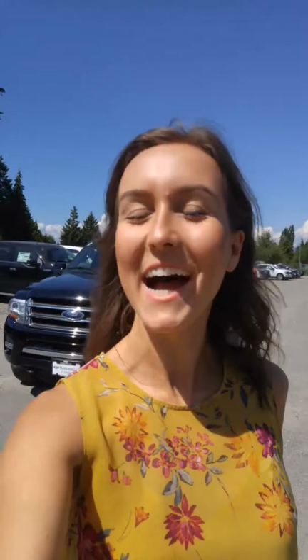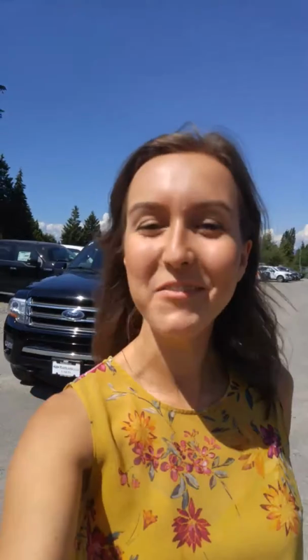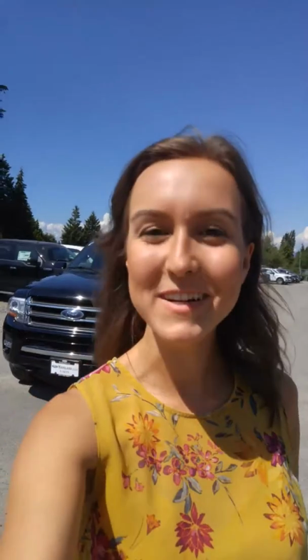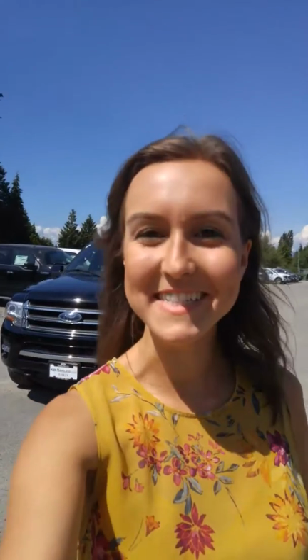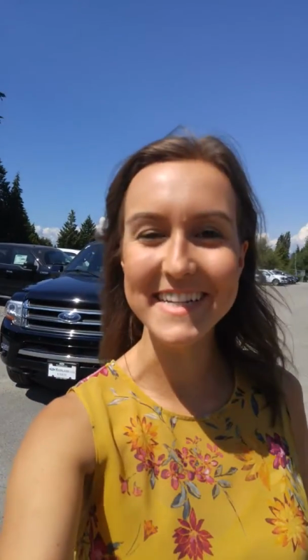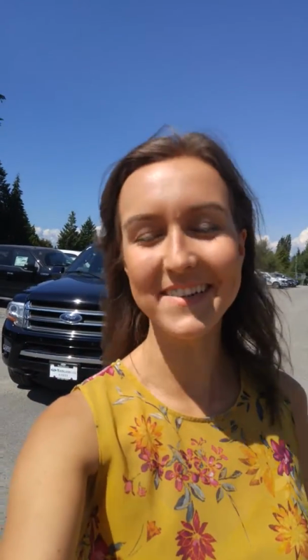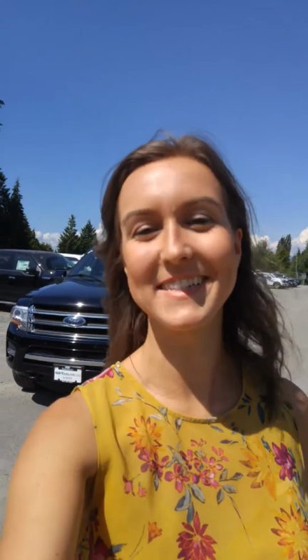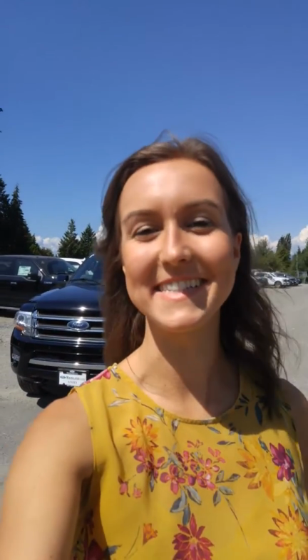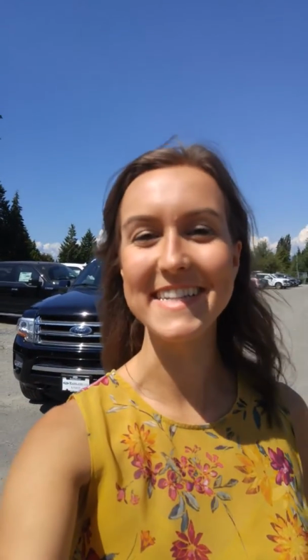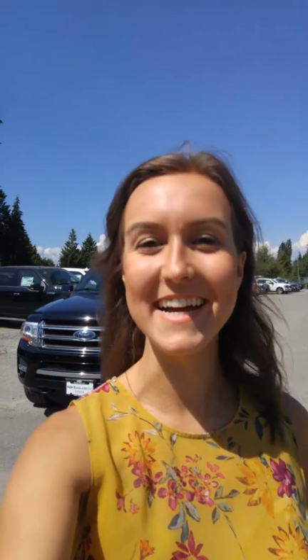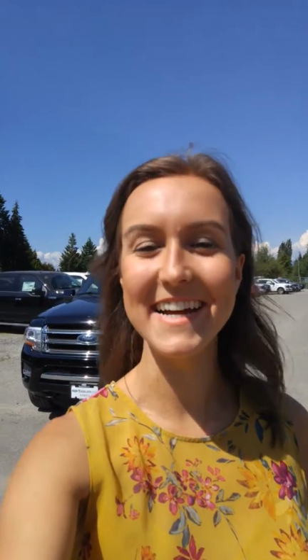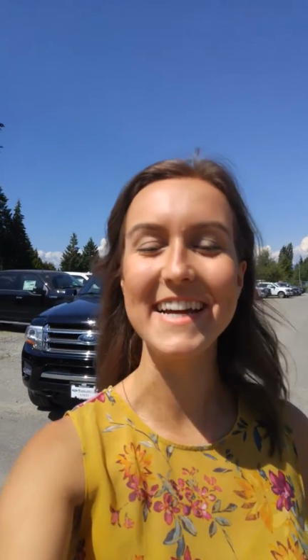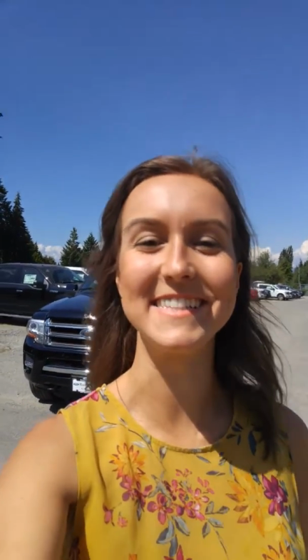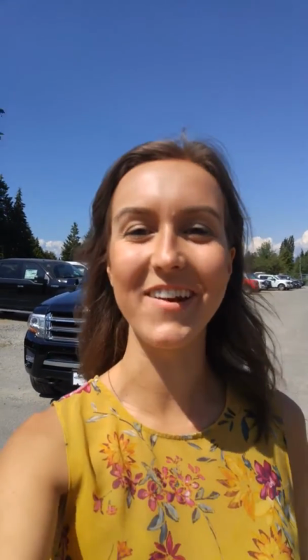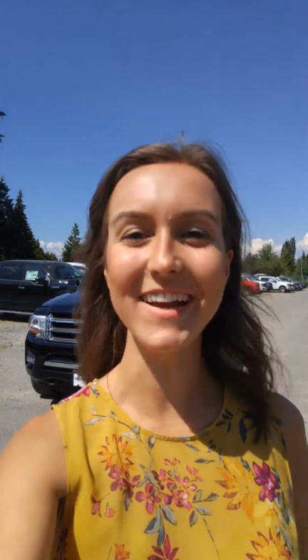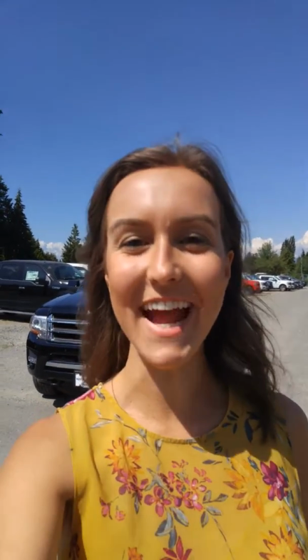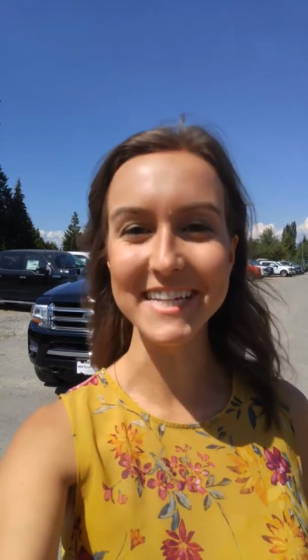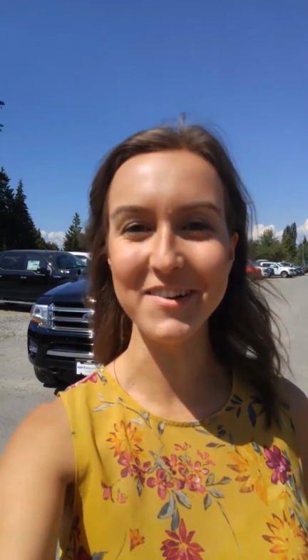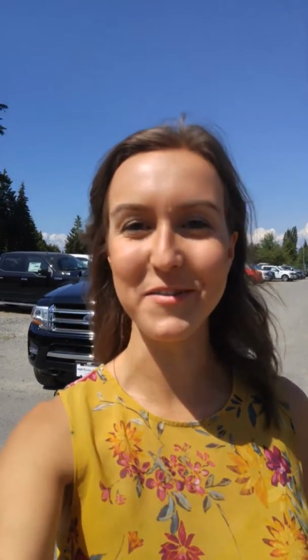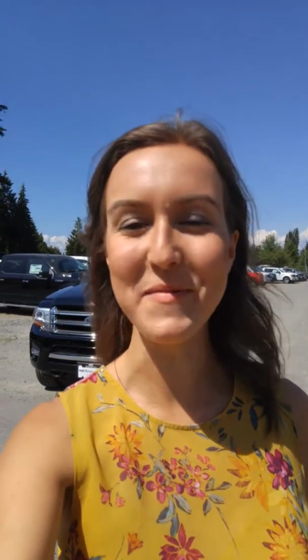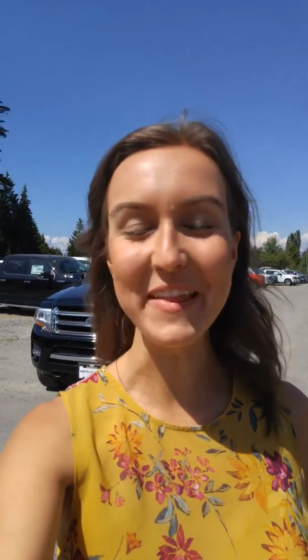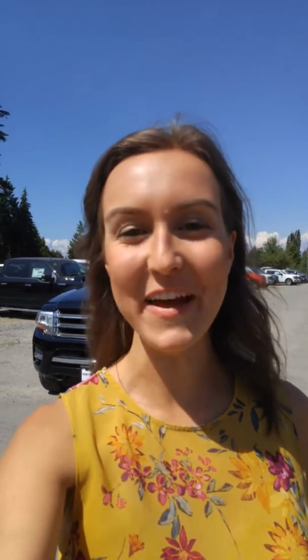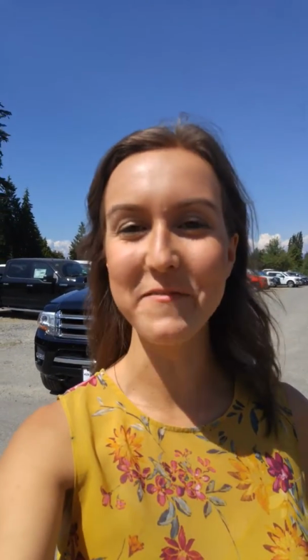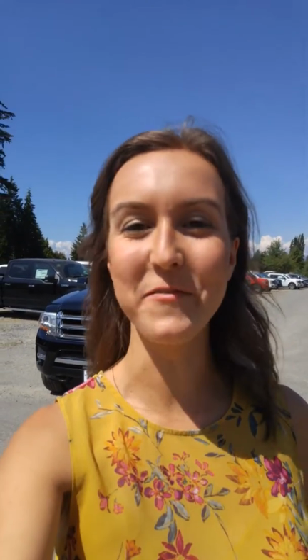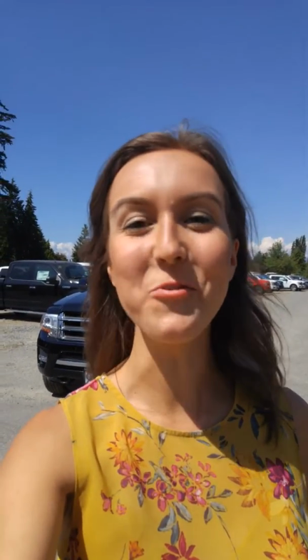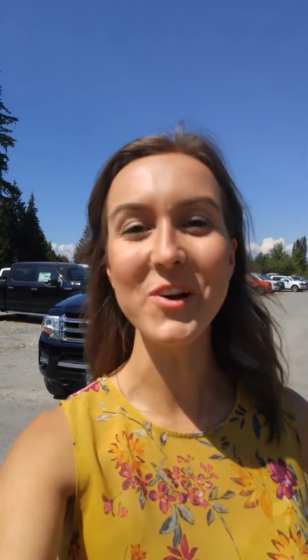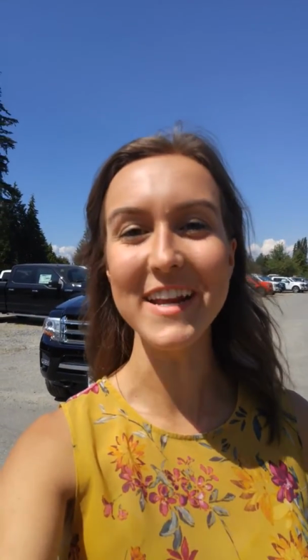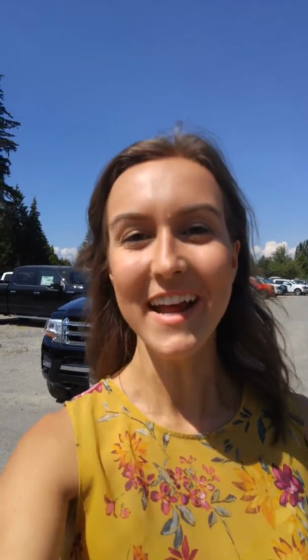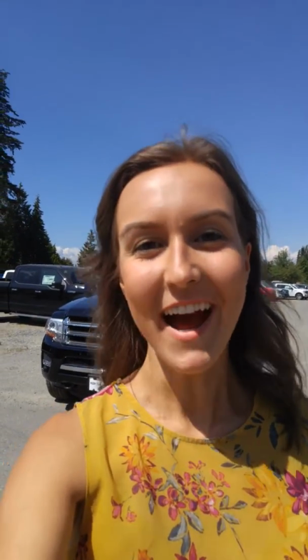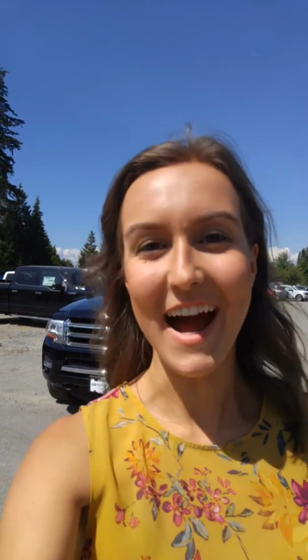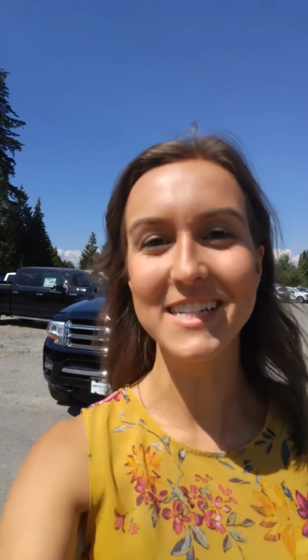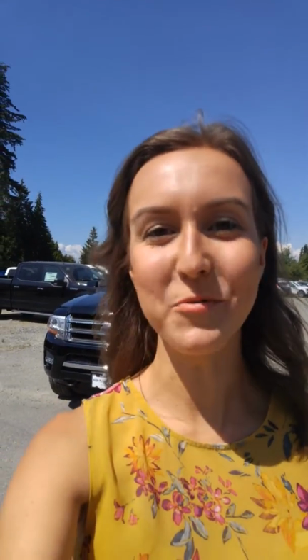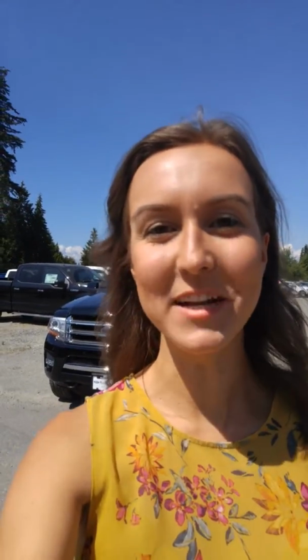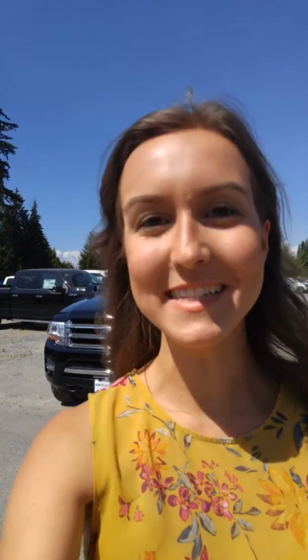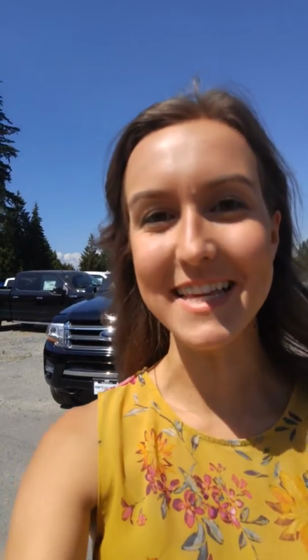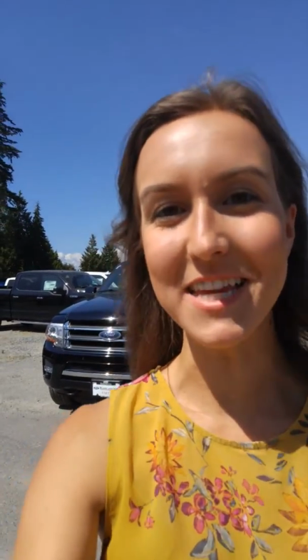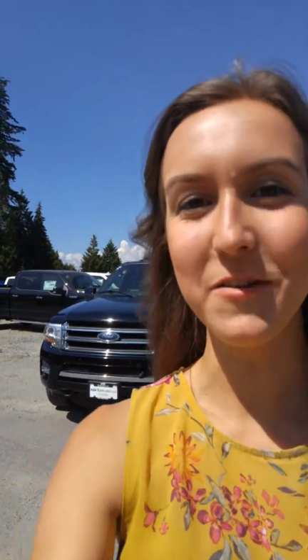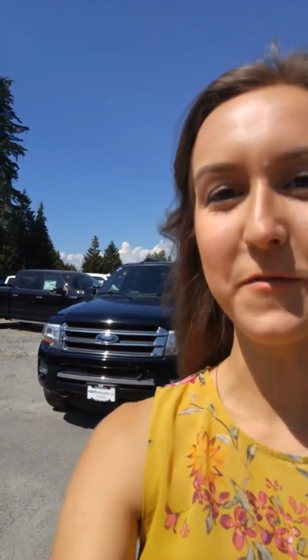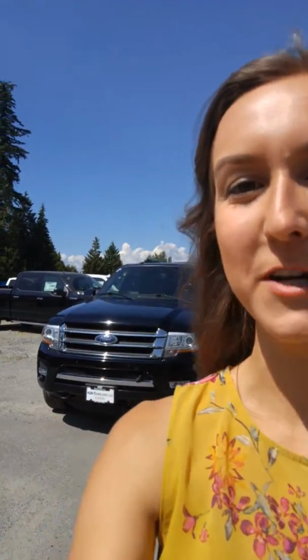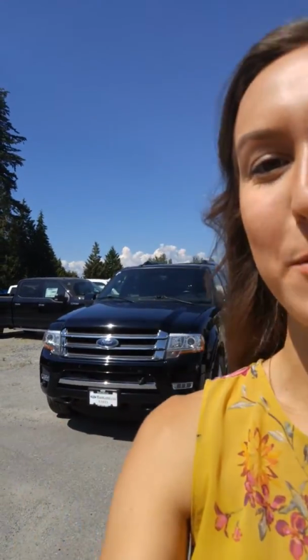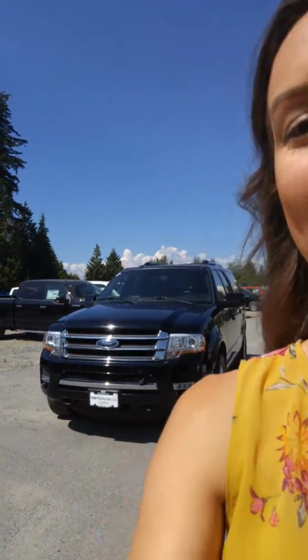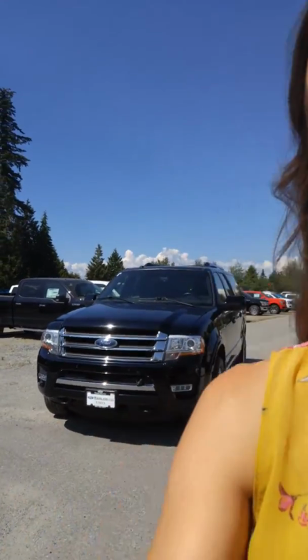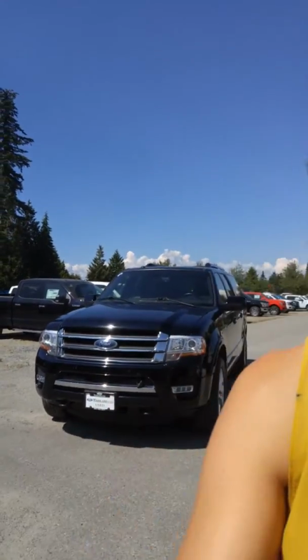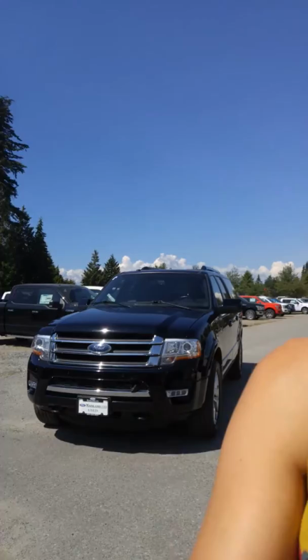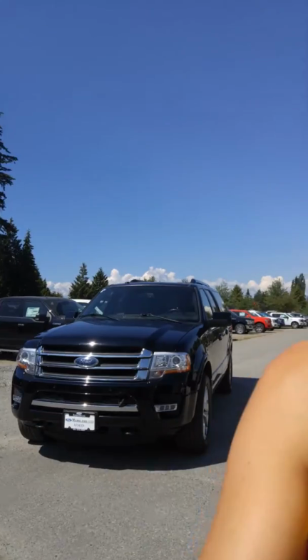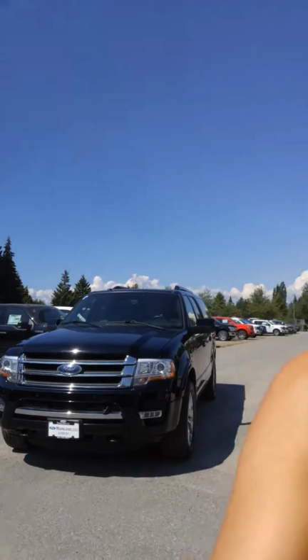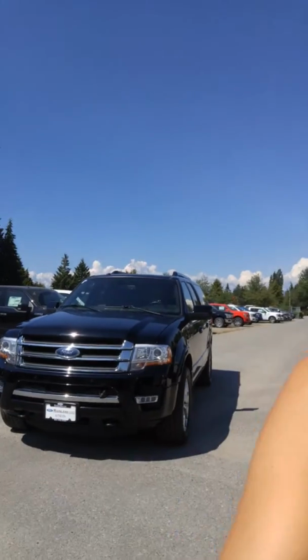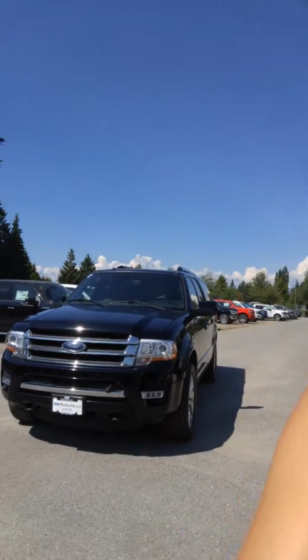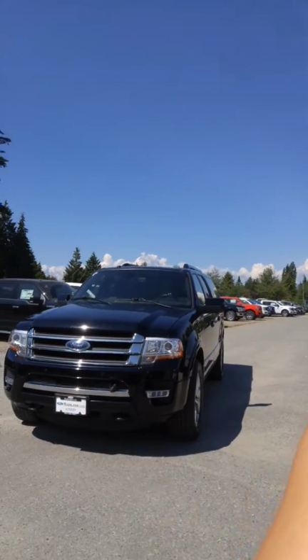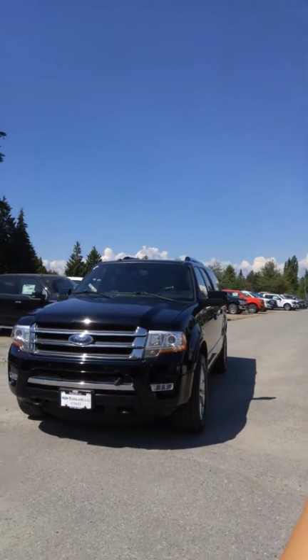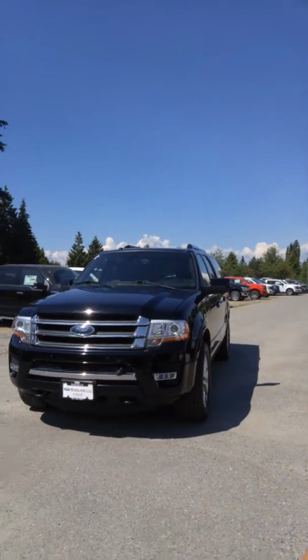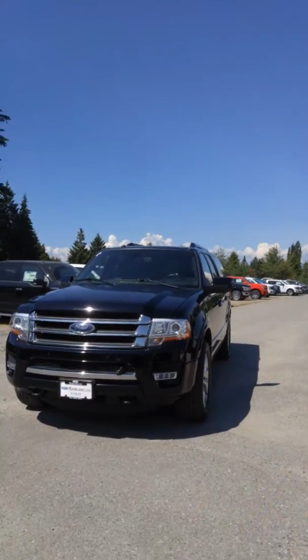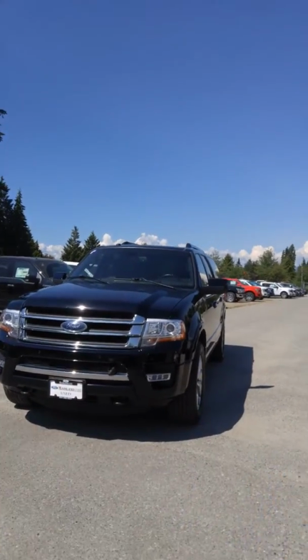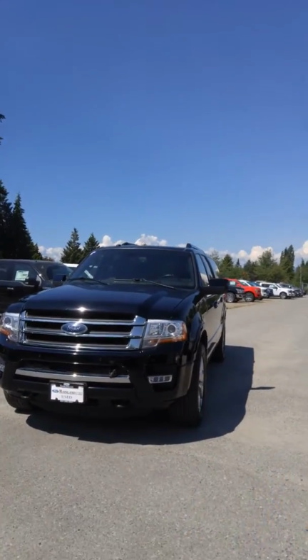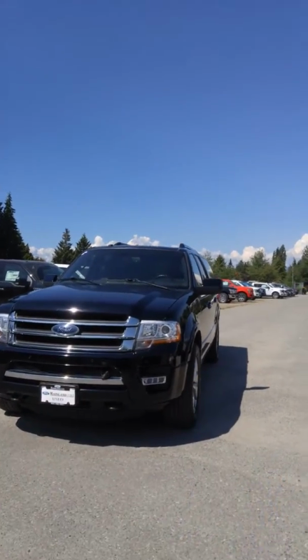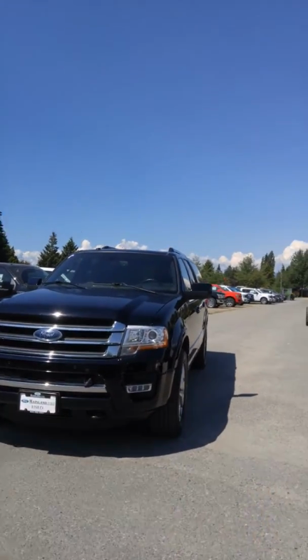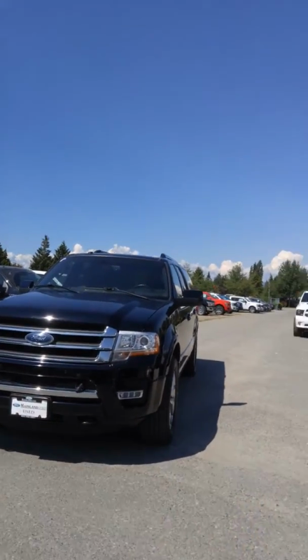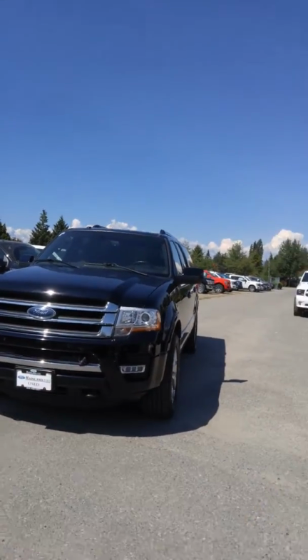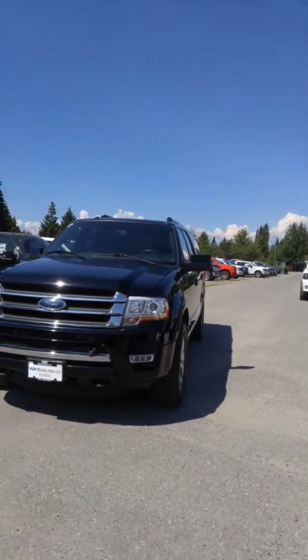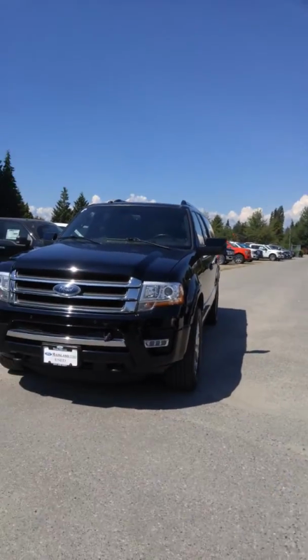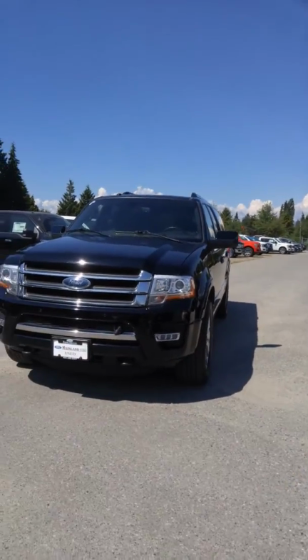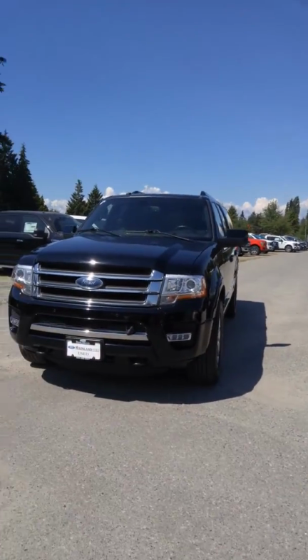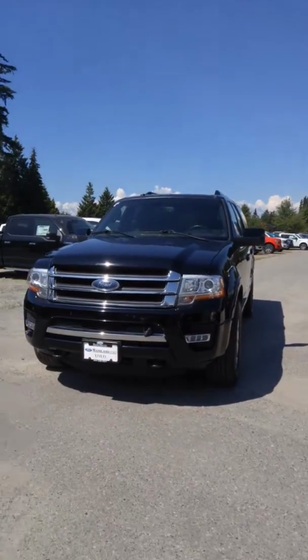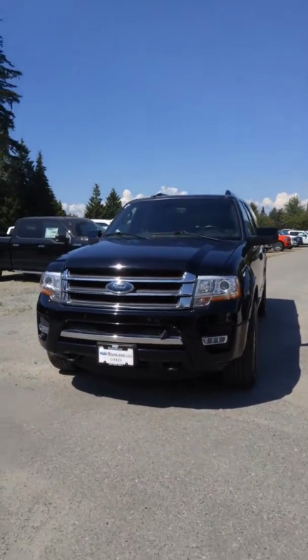Hi Richie and Christina, it's Ariane here from Maidland Ford. I just wanted to thank you for your patience. We just got the vehicle back this afternoon.